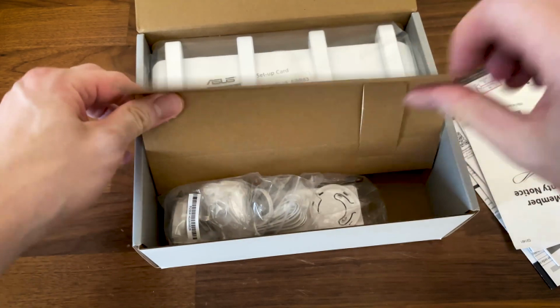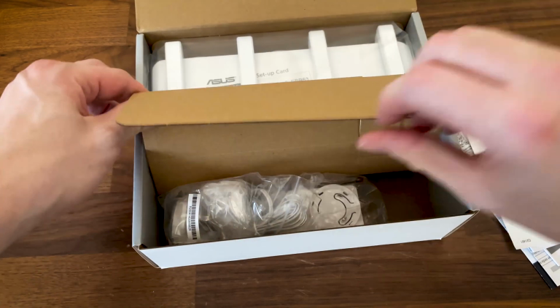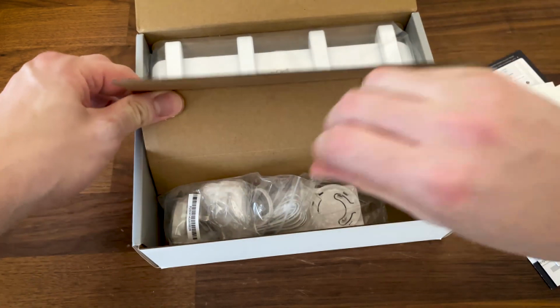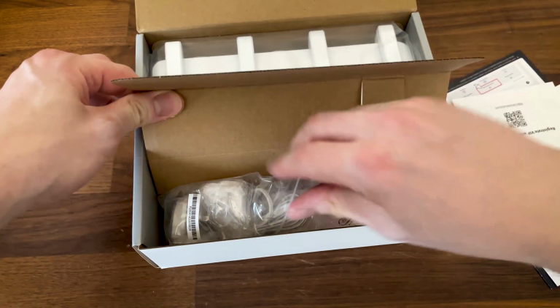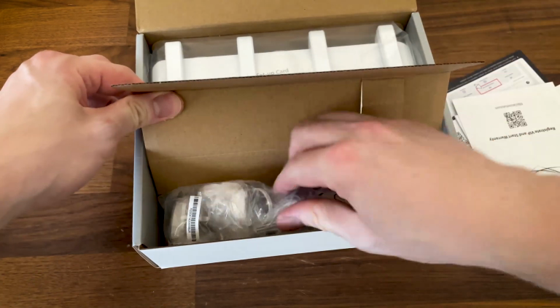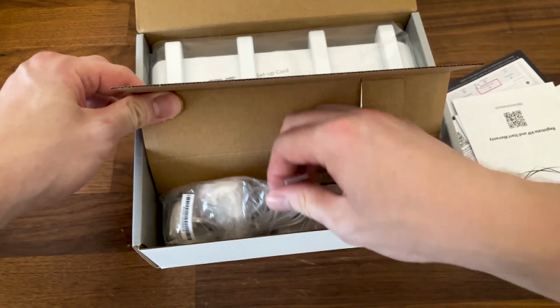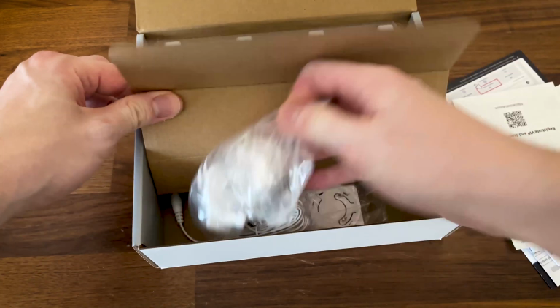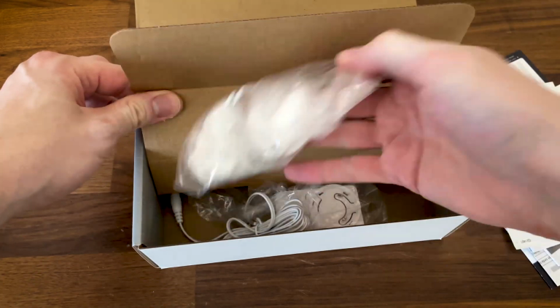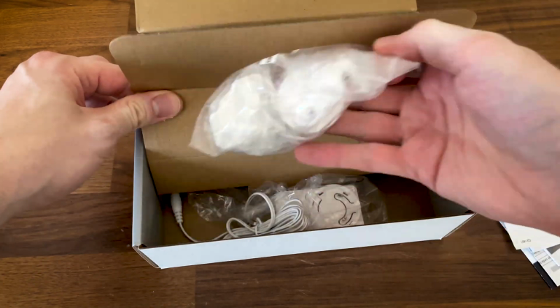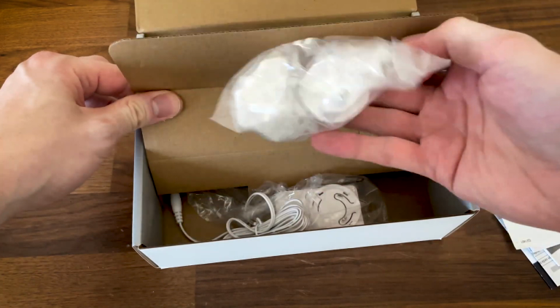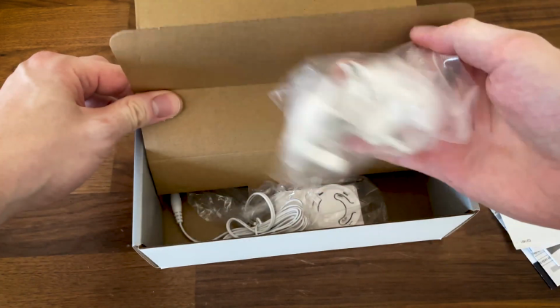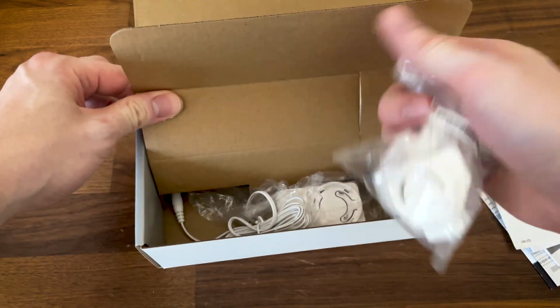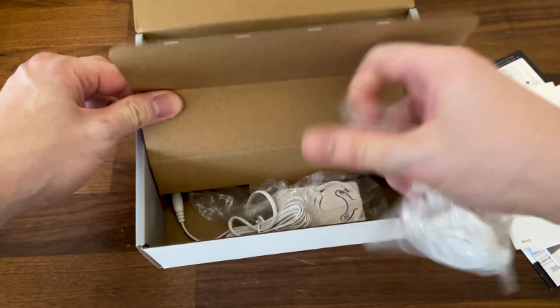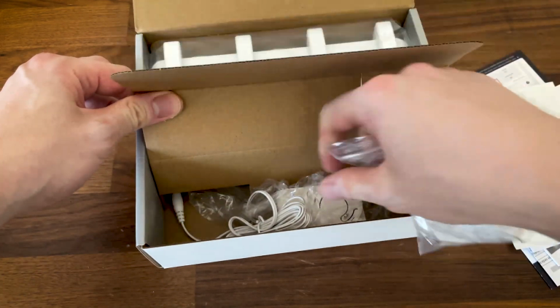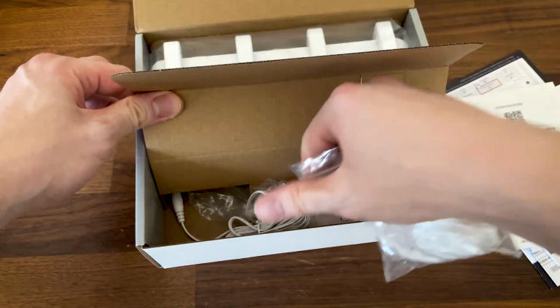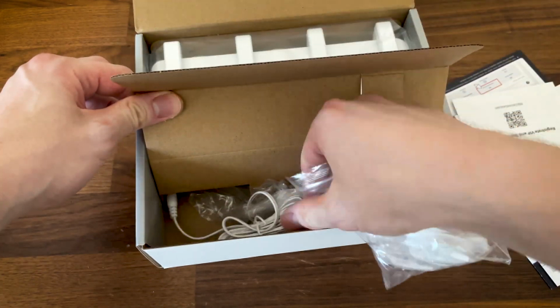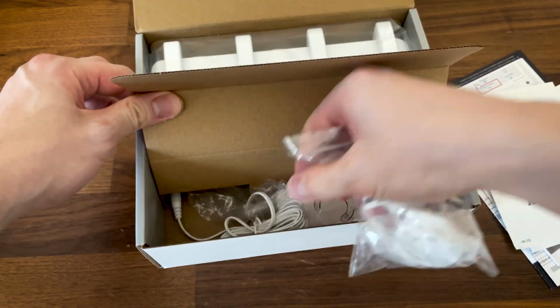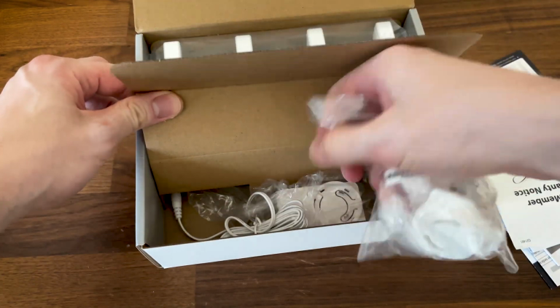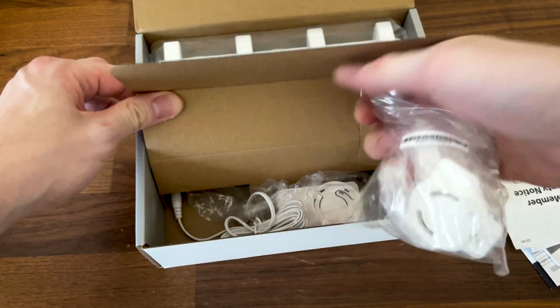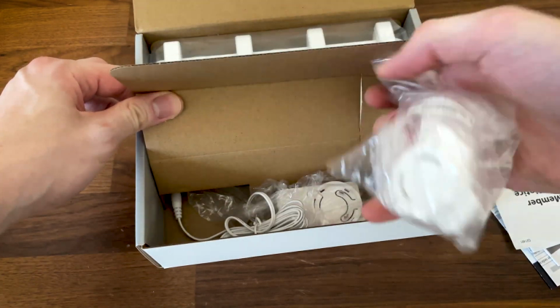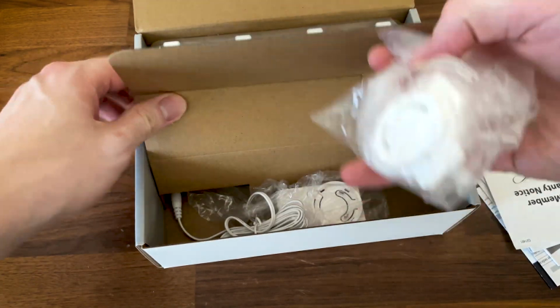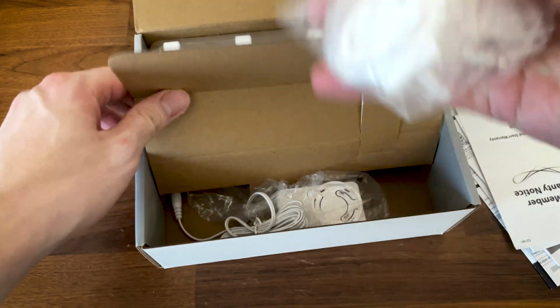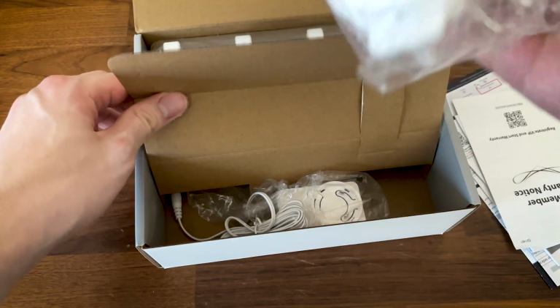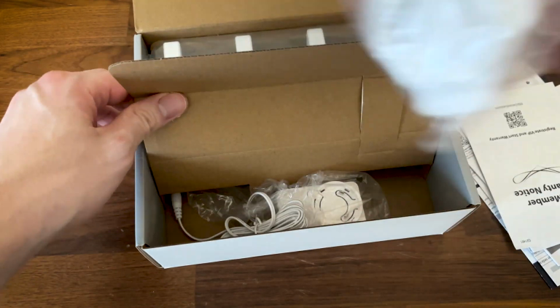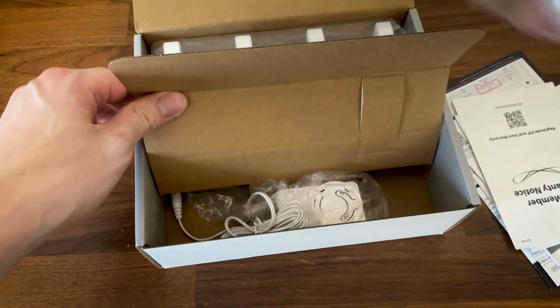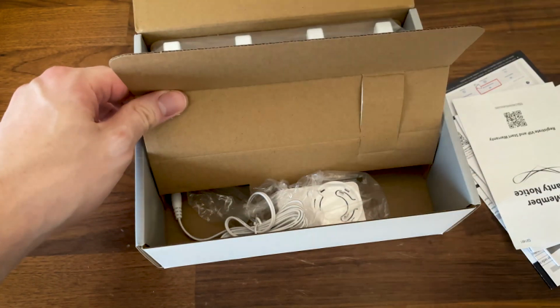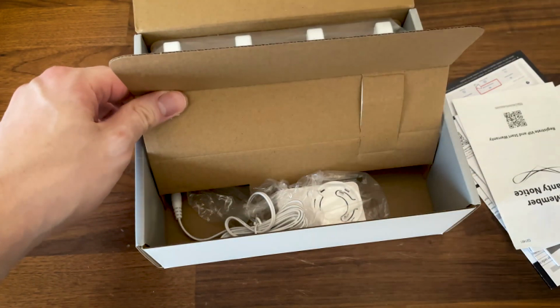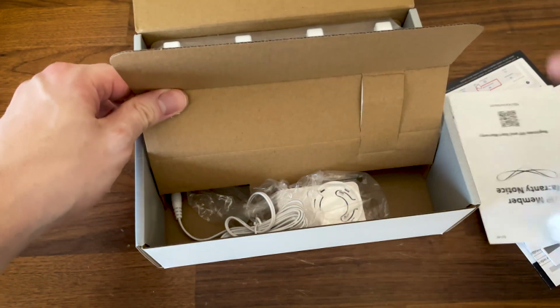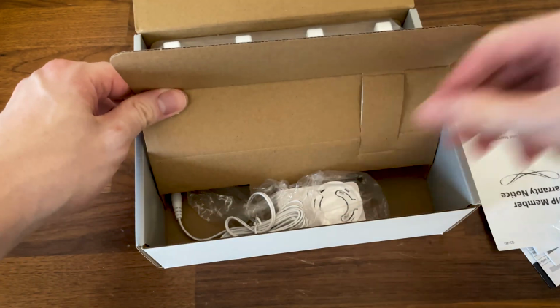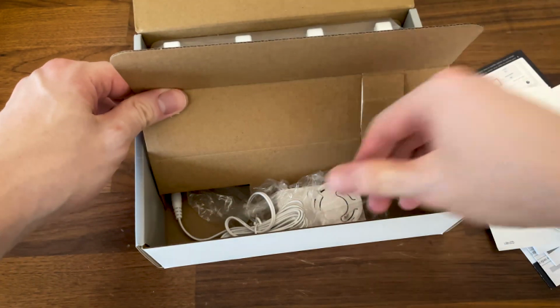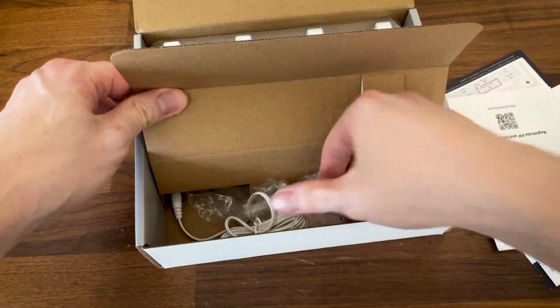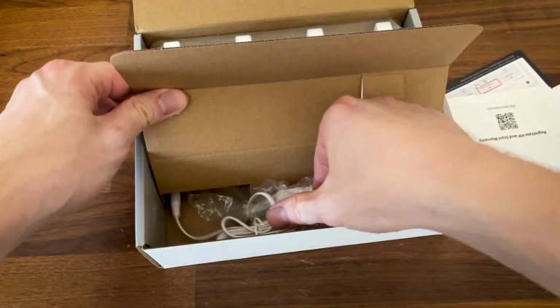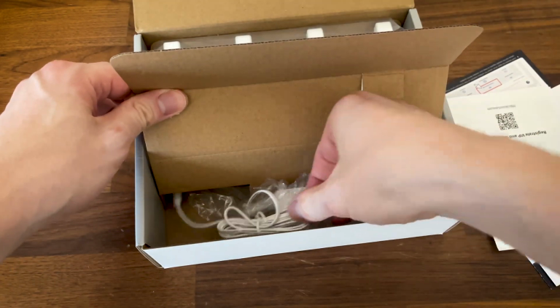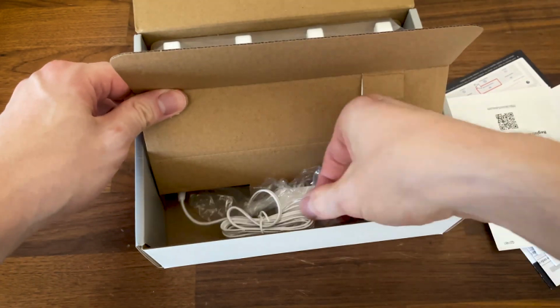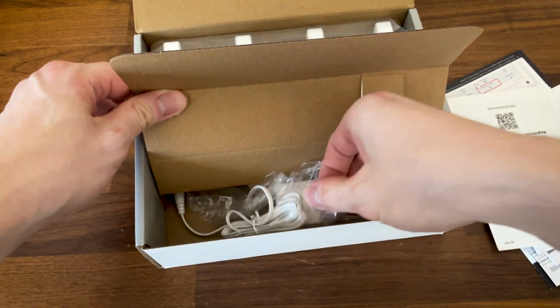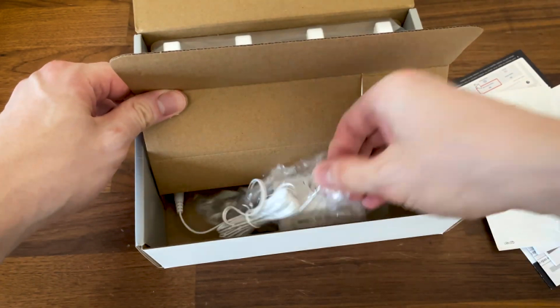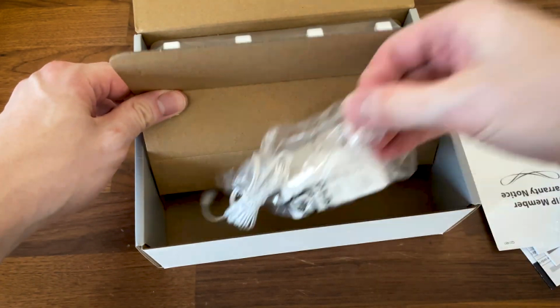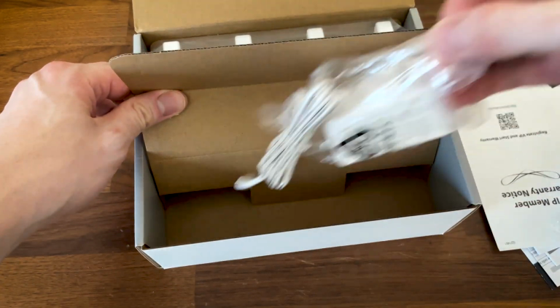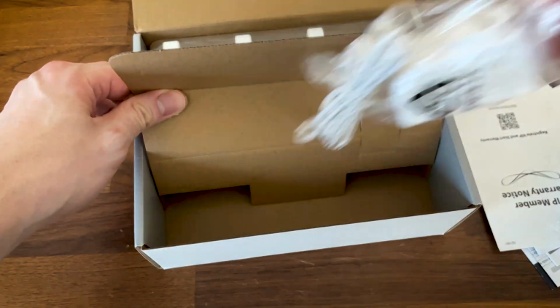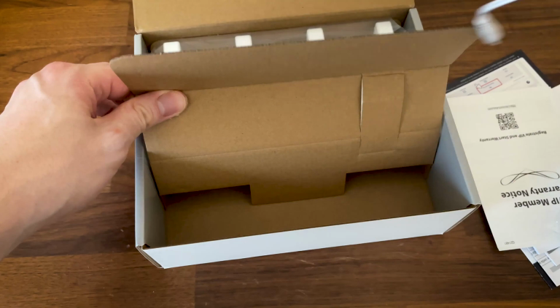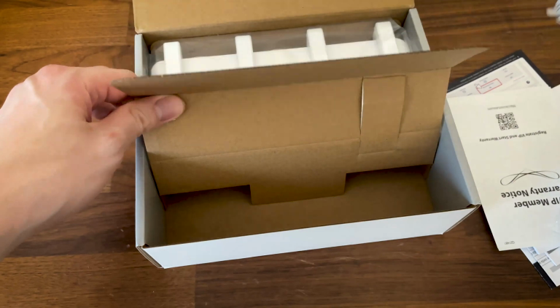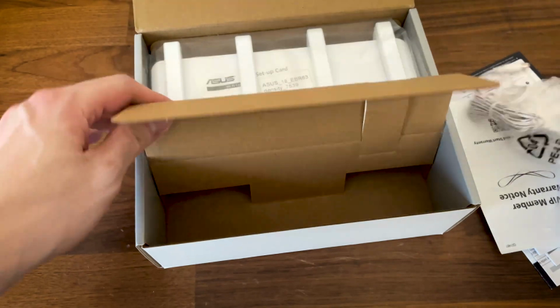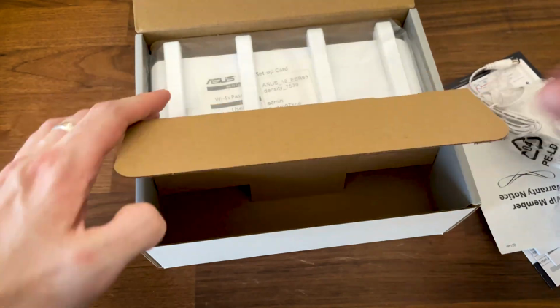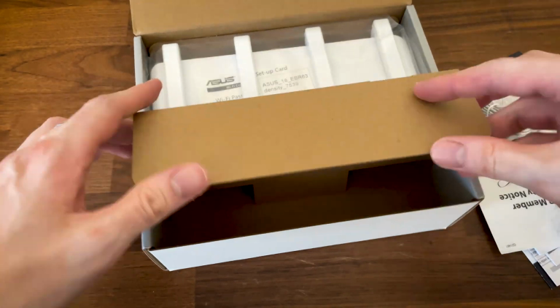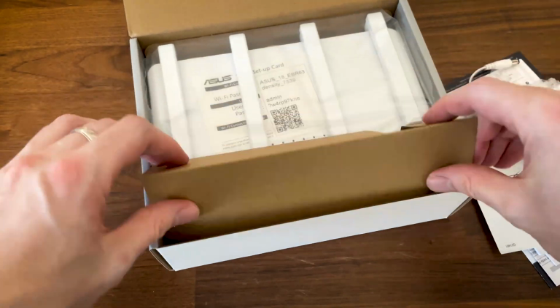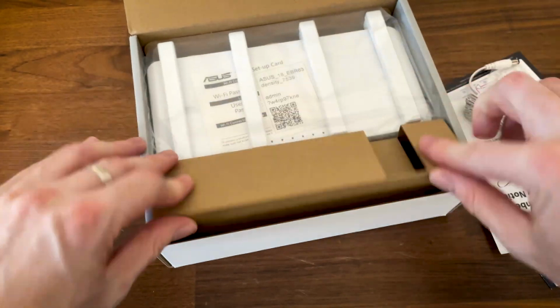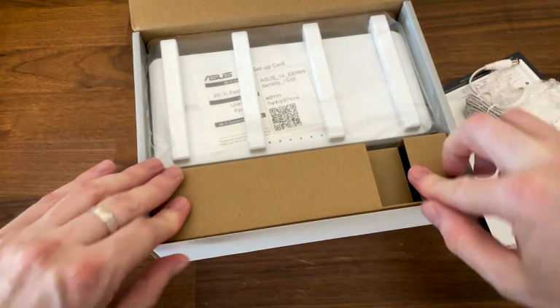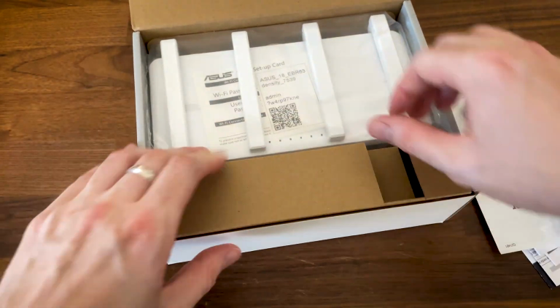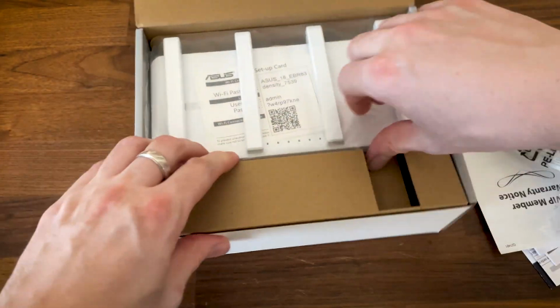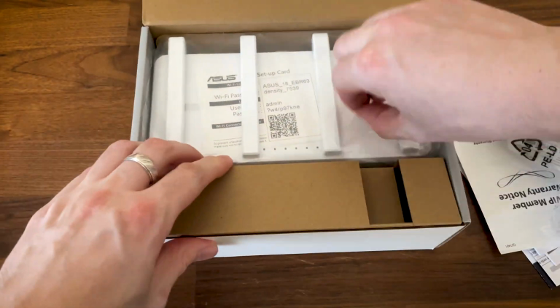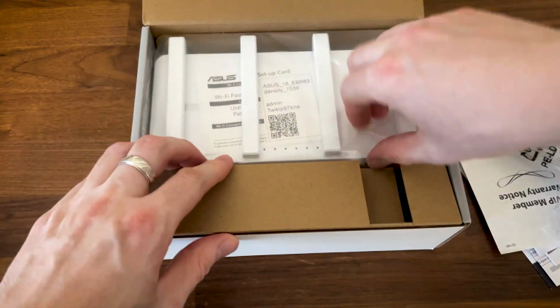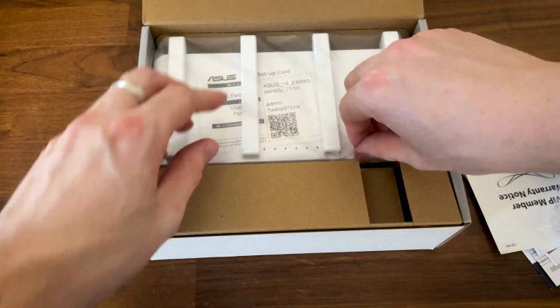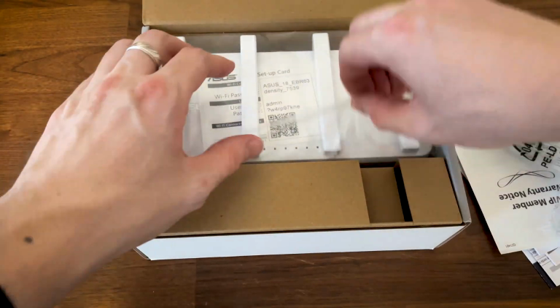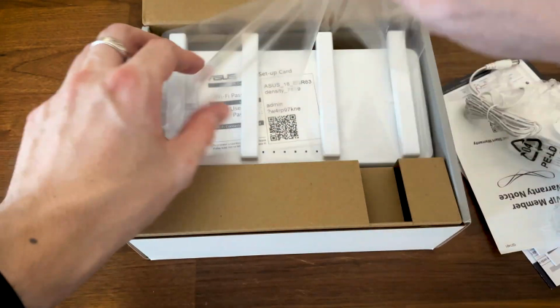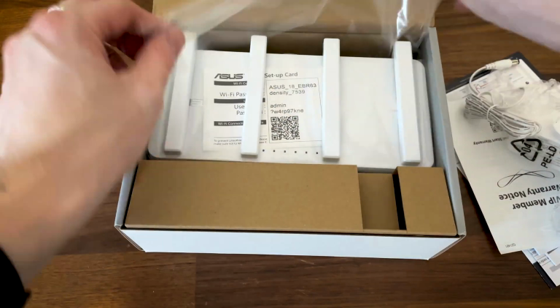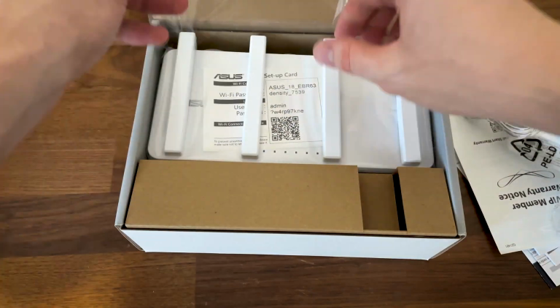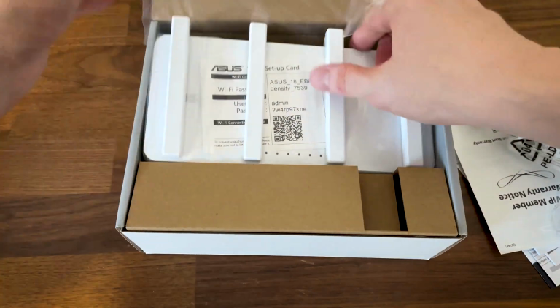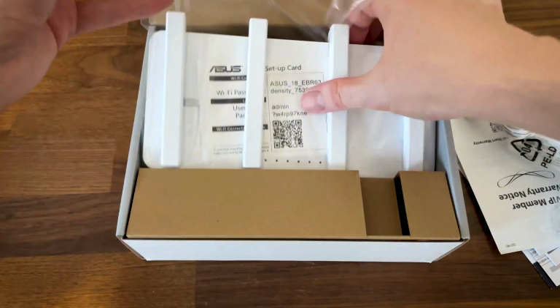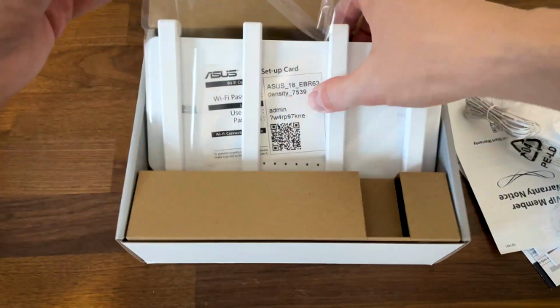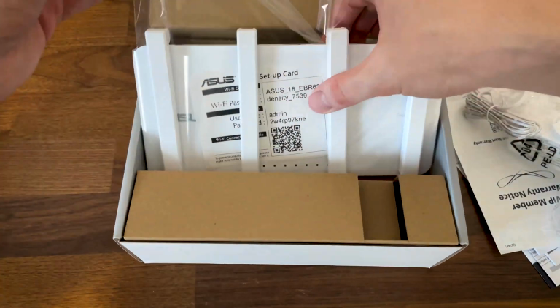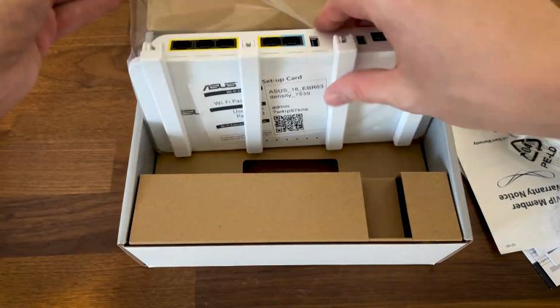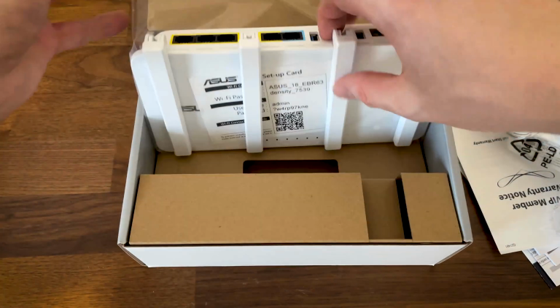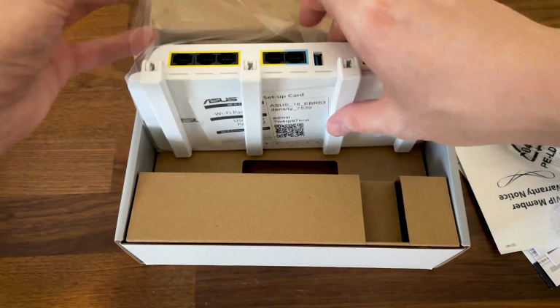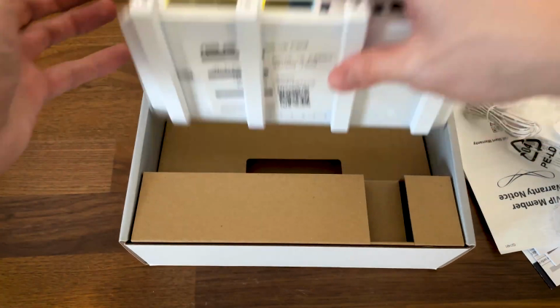Inside the box there's the warranty card, the user manual and other printed stuff. We also get a power connector with an adjustable head.